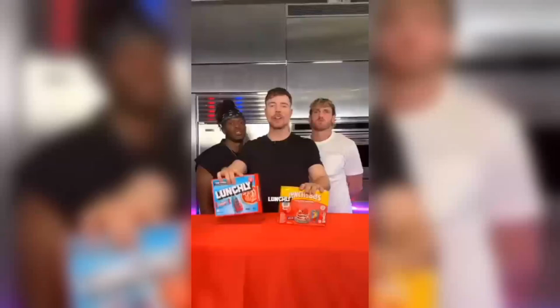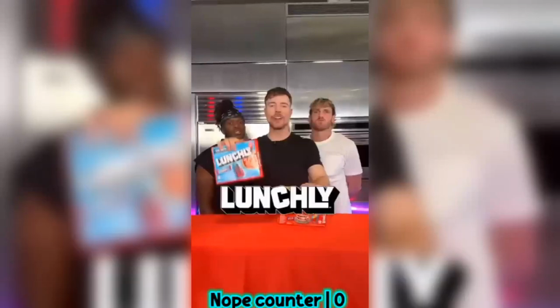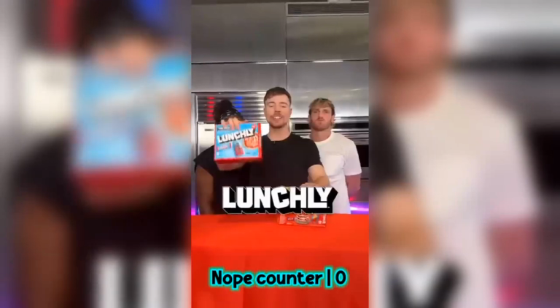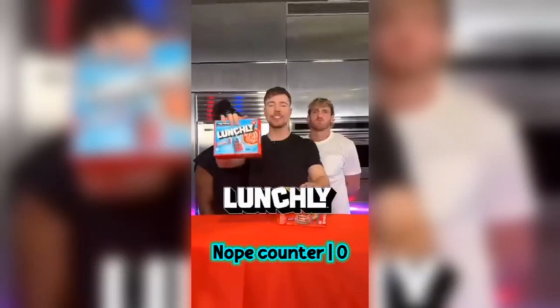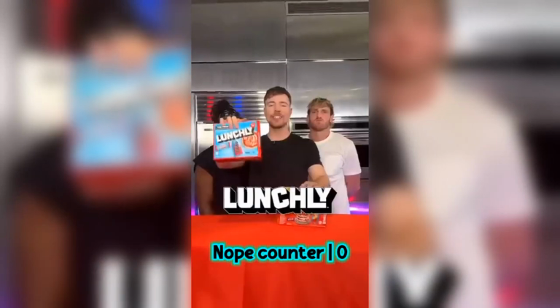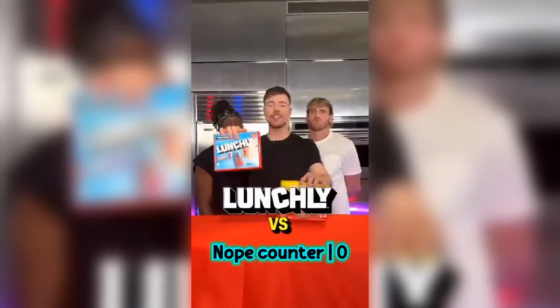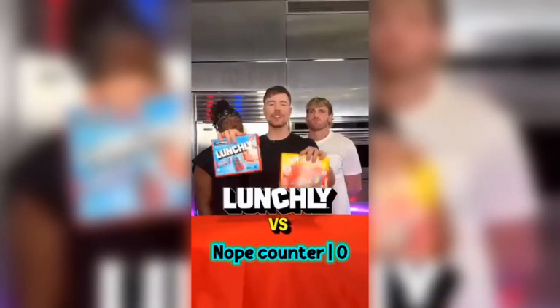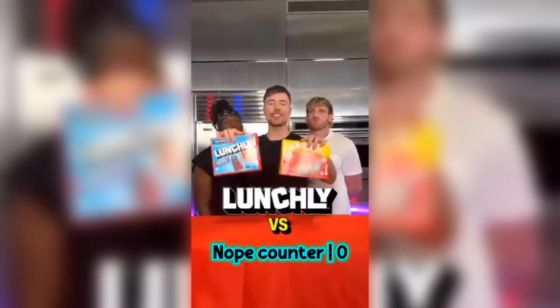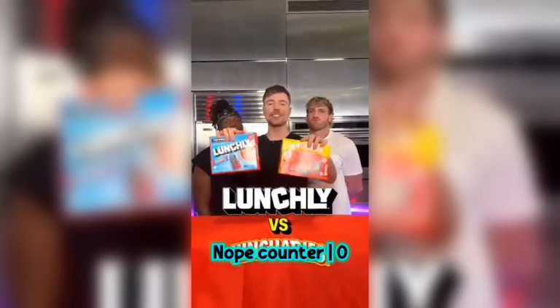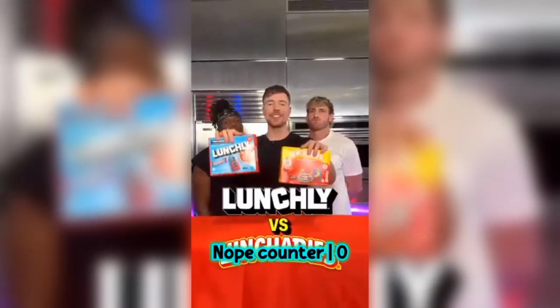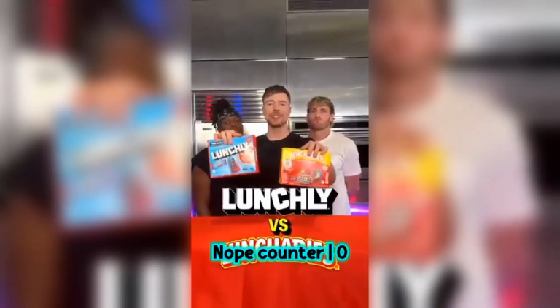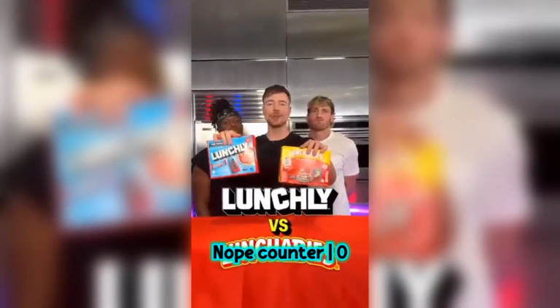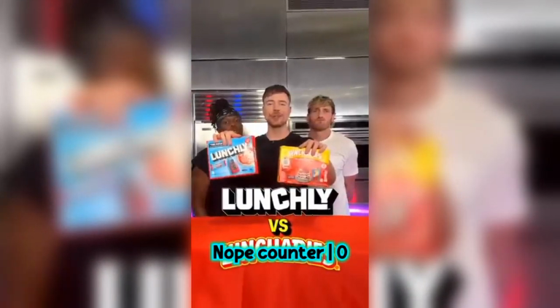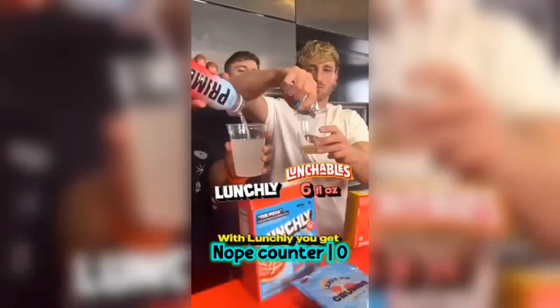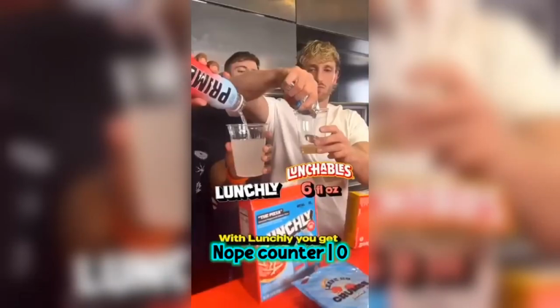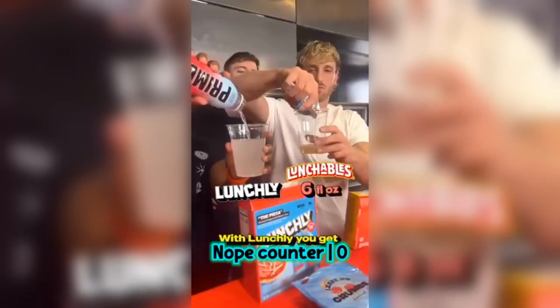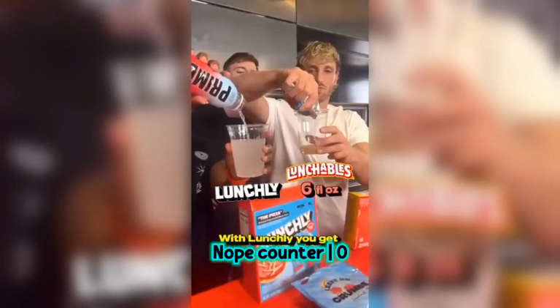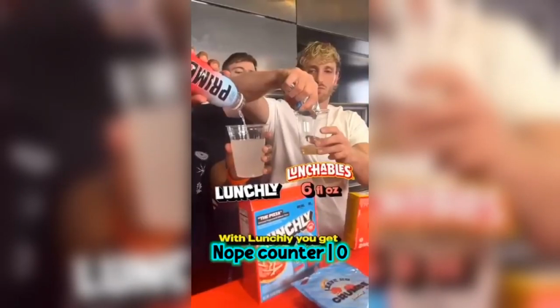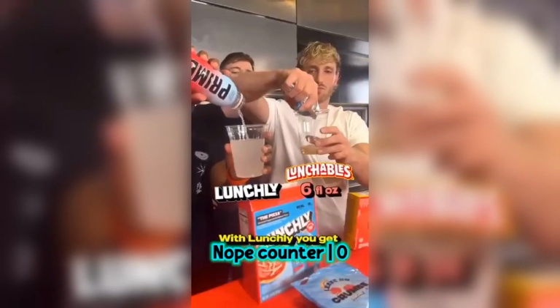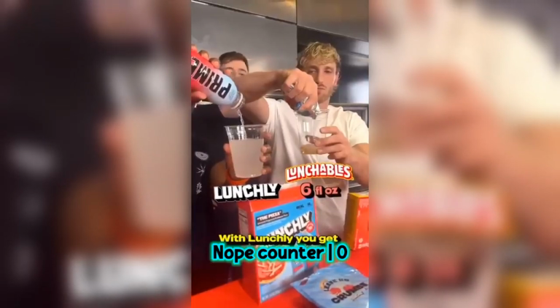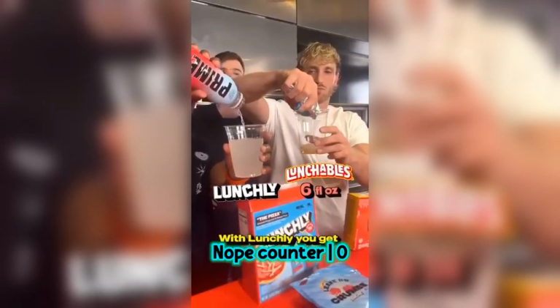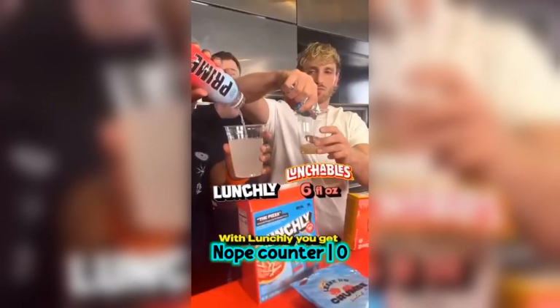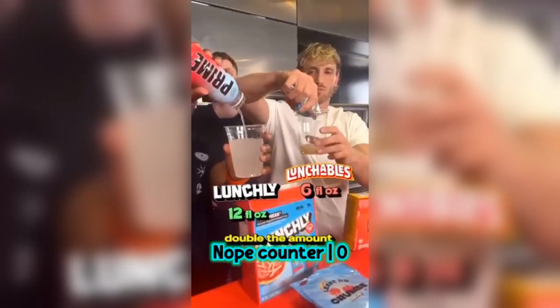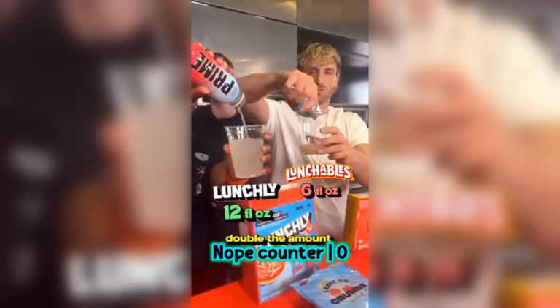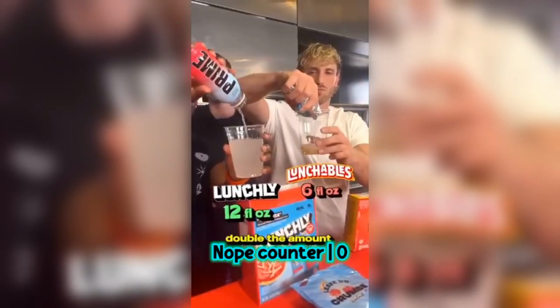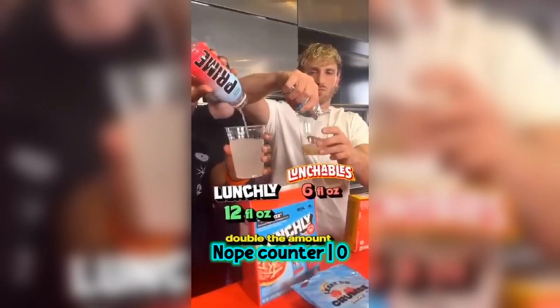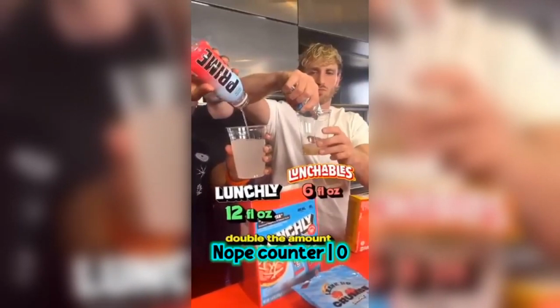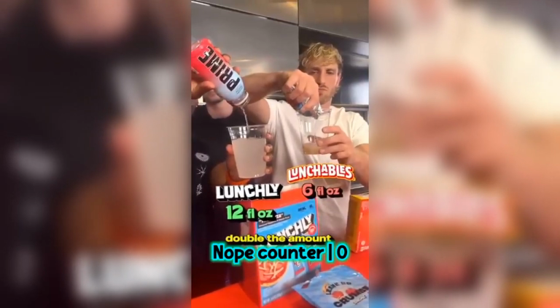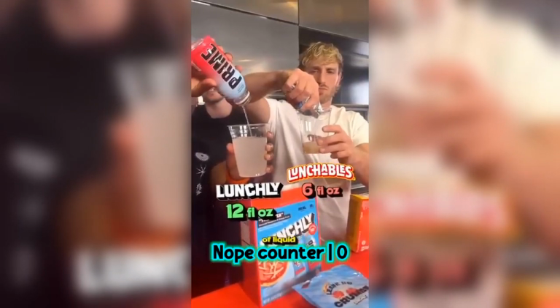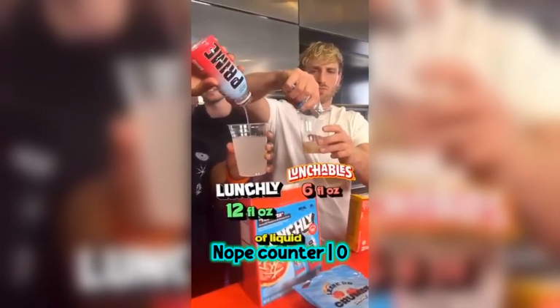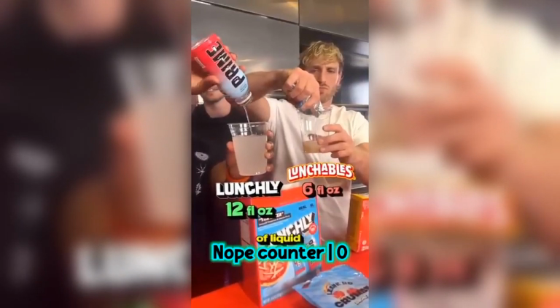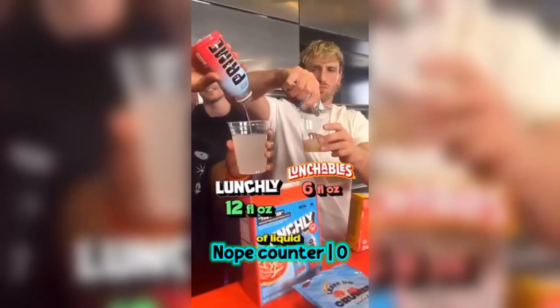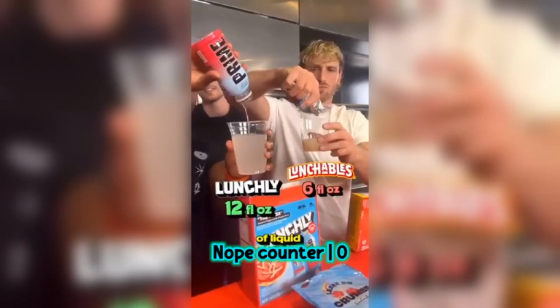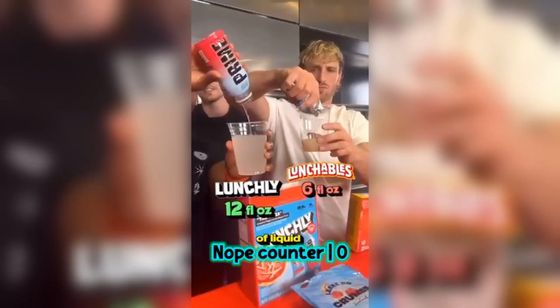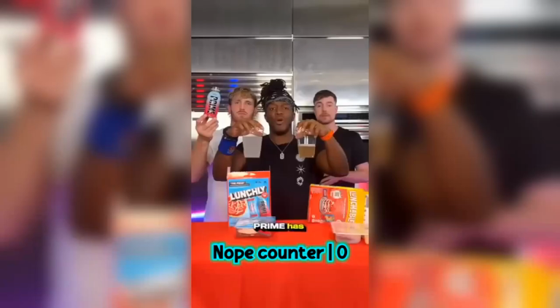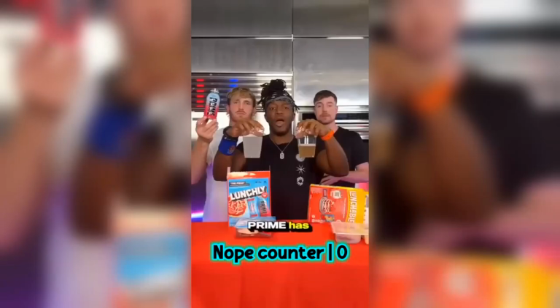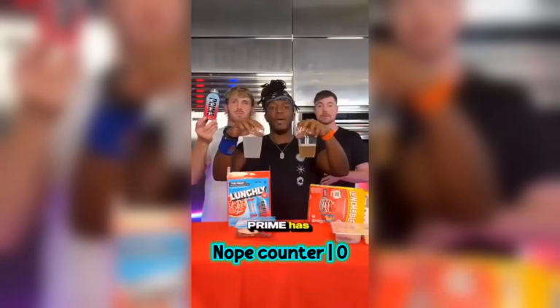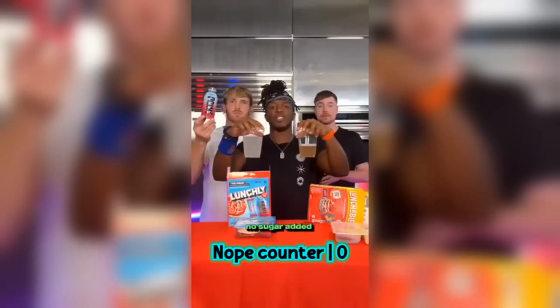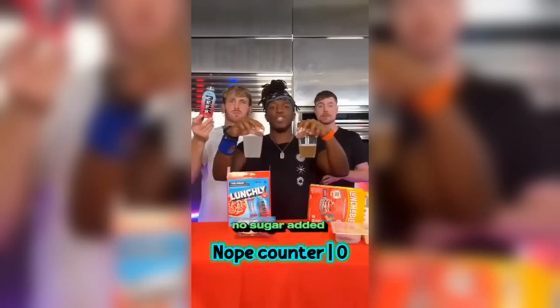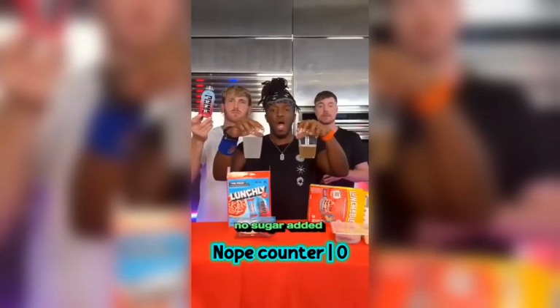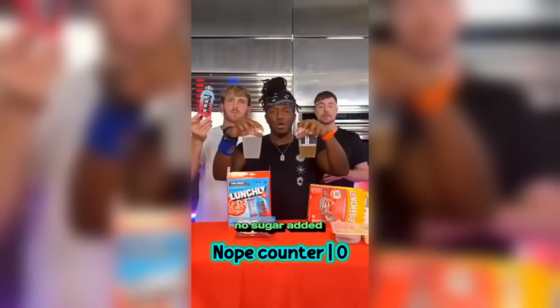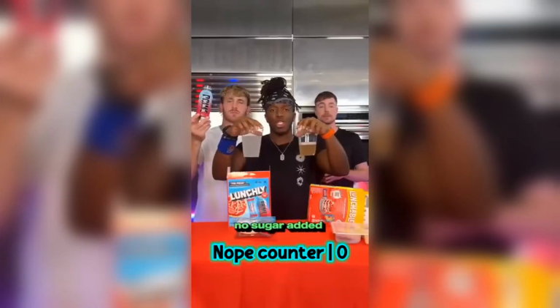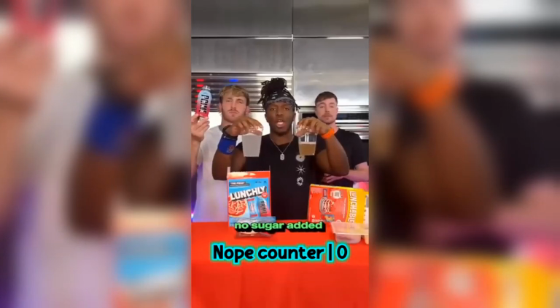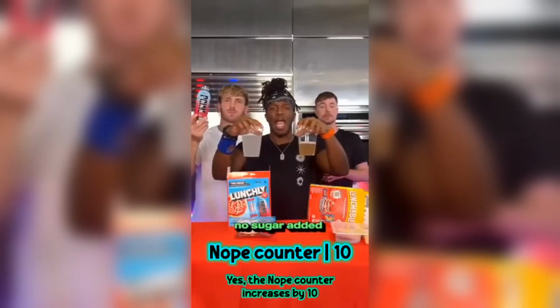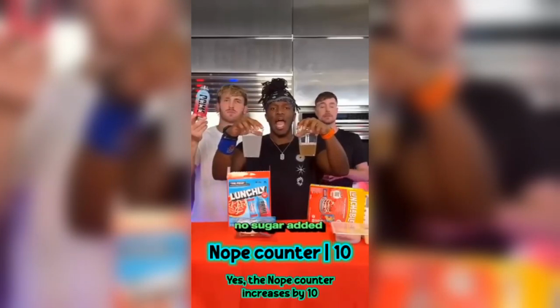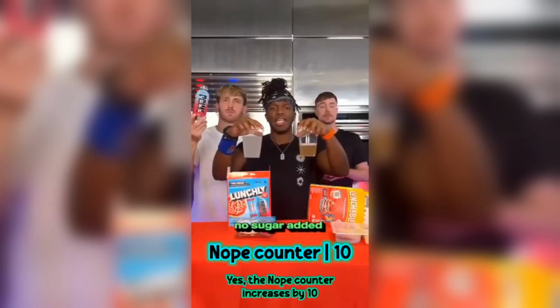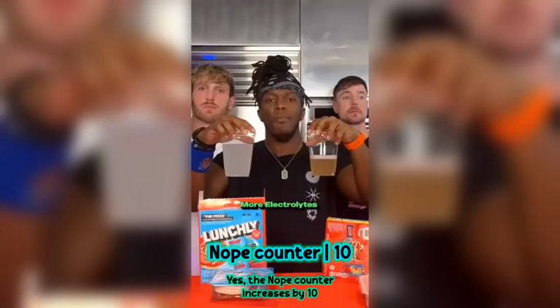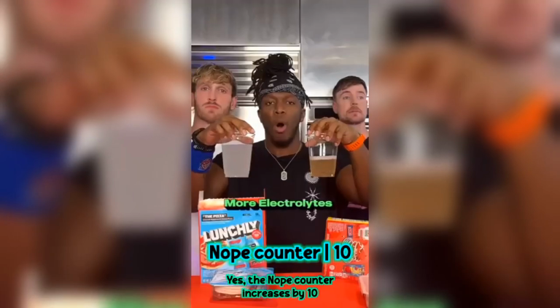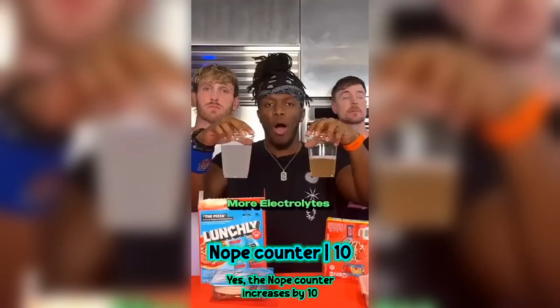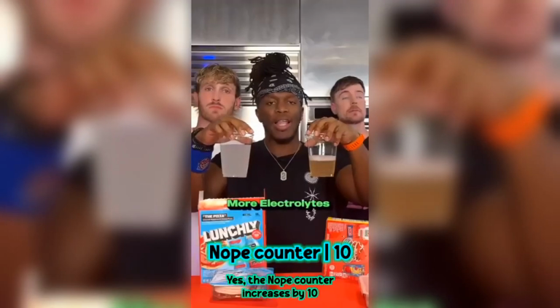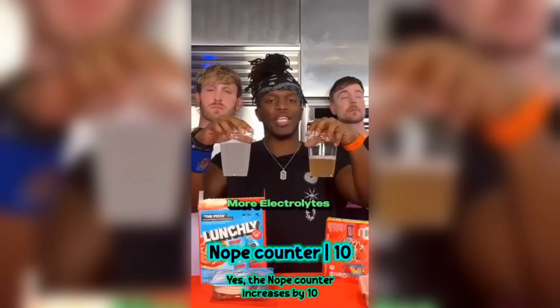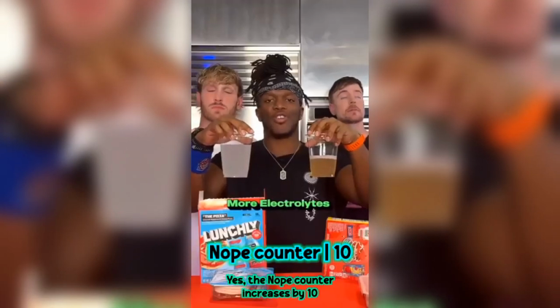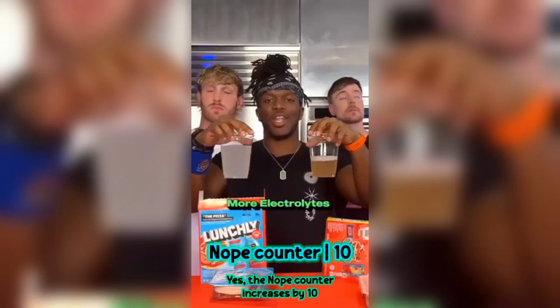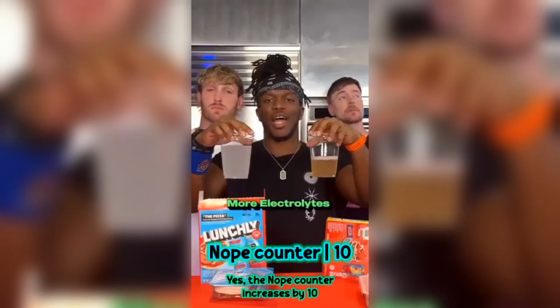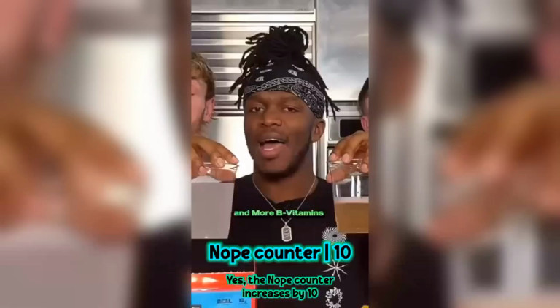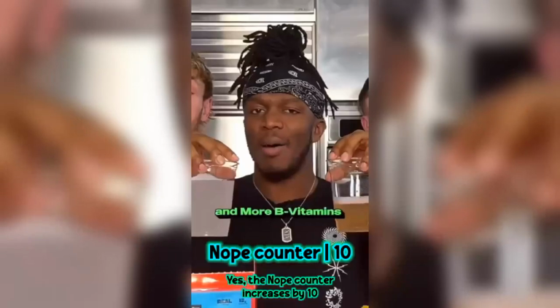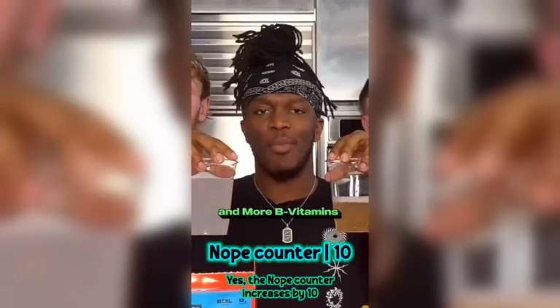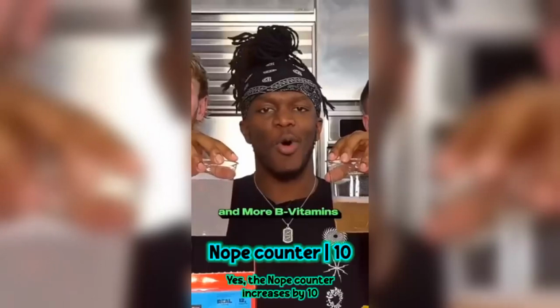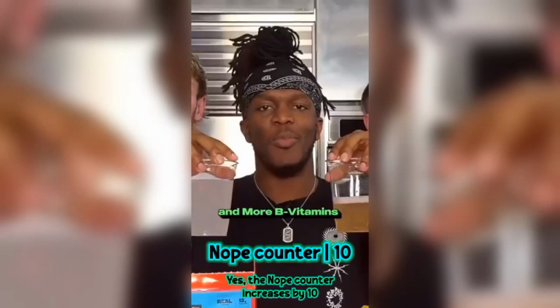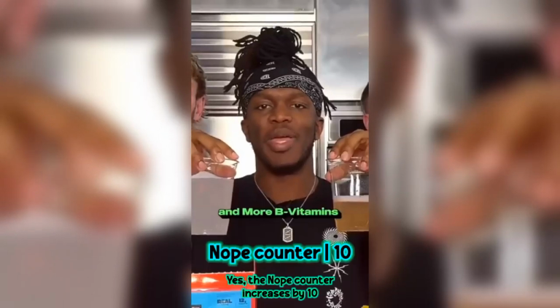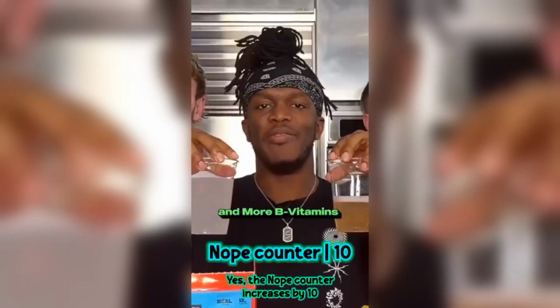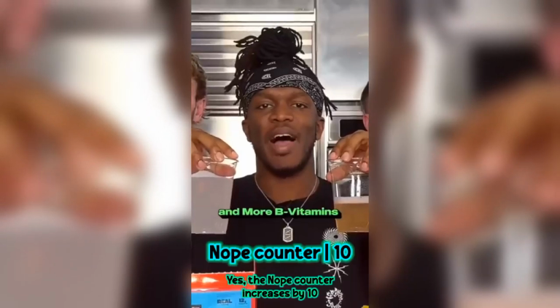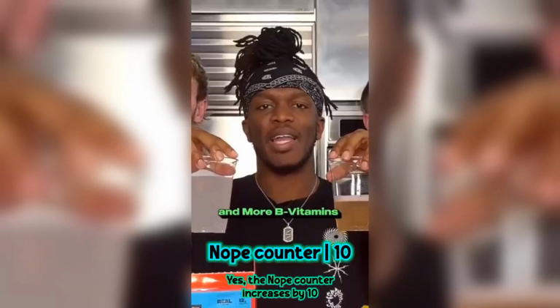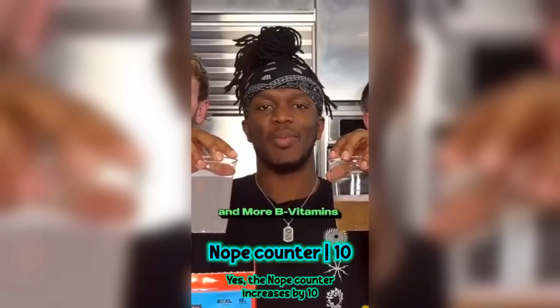Lunchly versus Lunchables. With Lunchly, you get double the amount of liquid. Prime has no sugar added, more electrolytes, and more B vitamins.